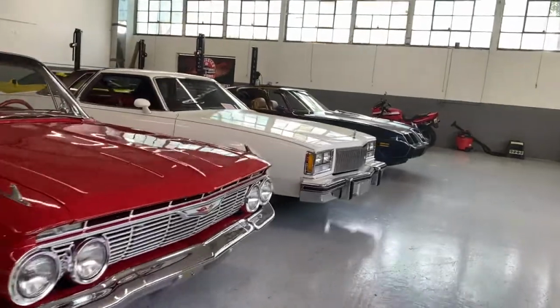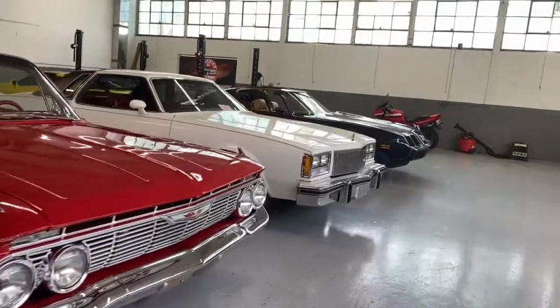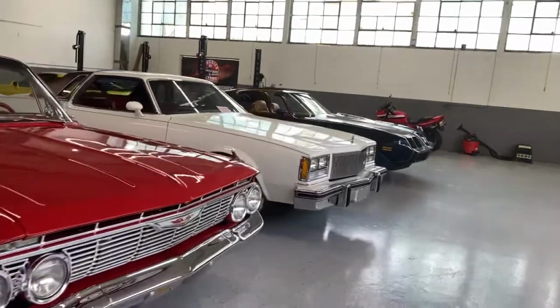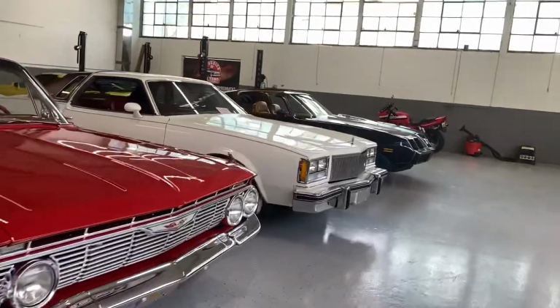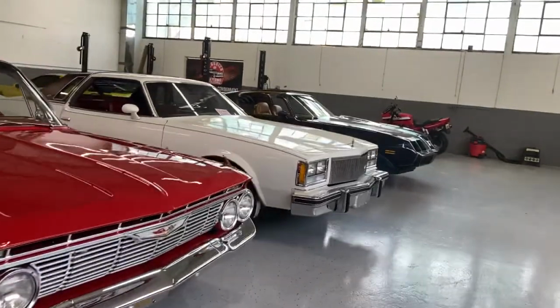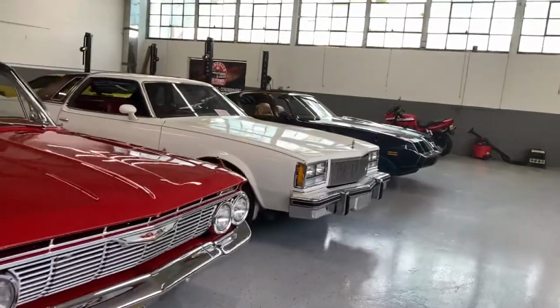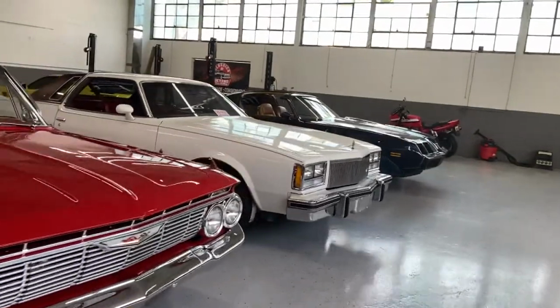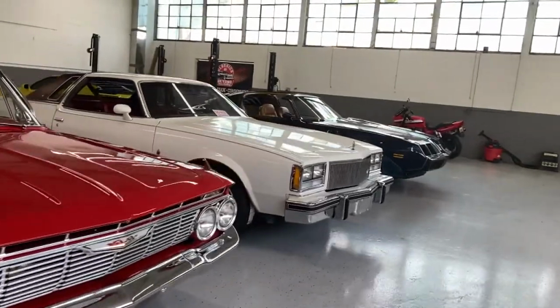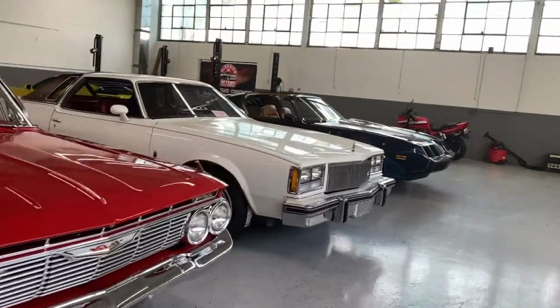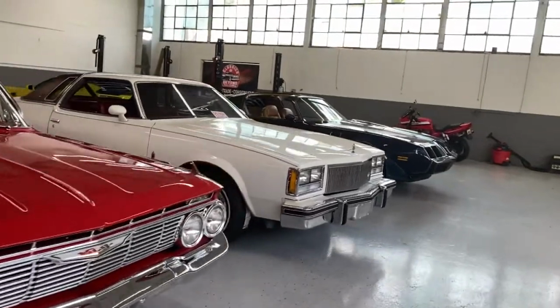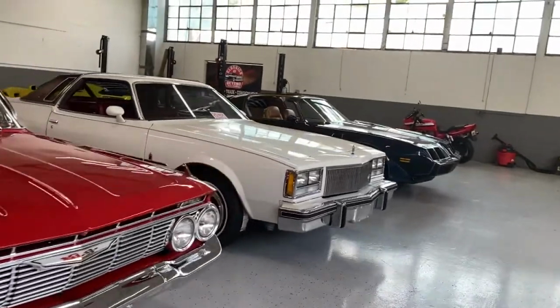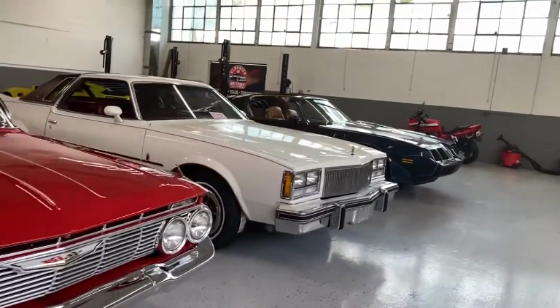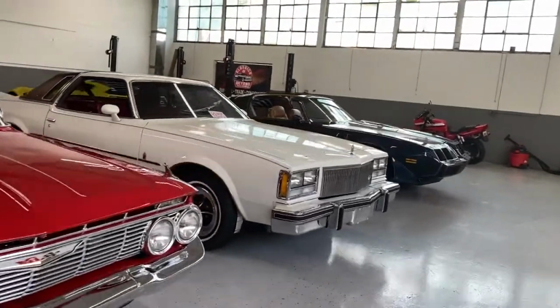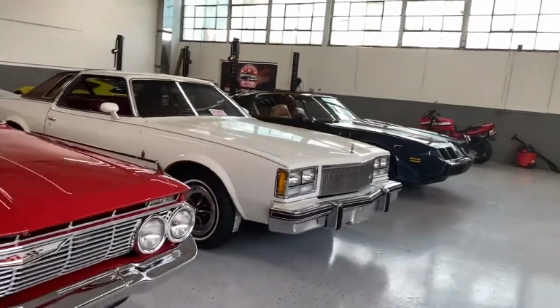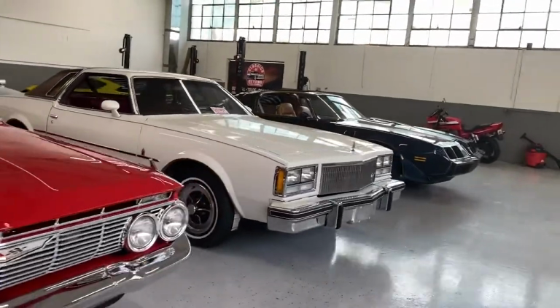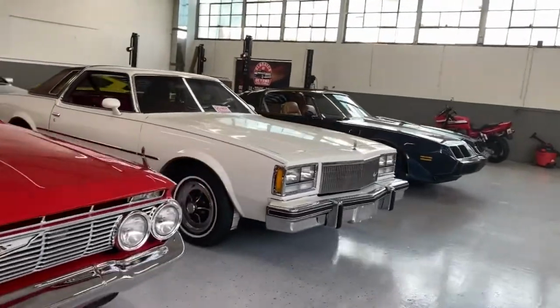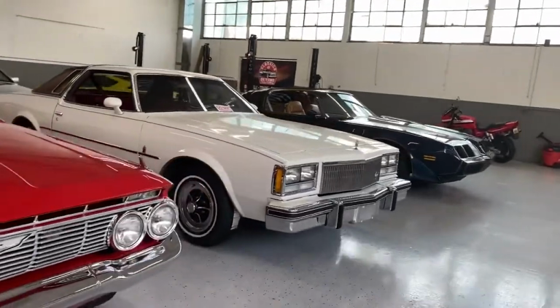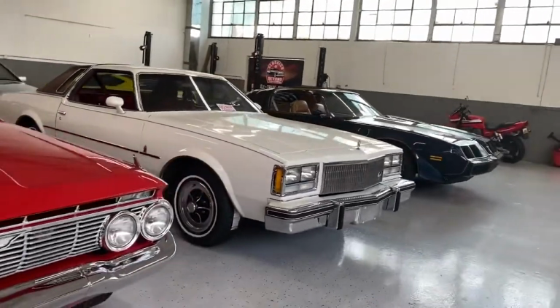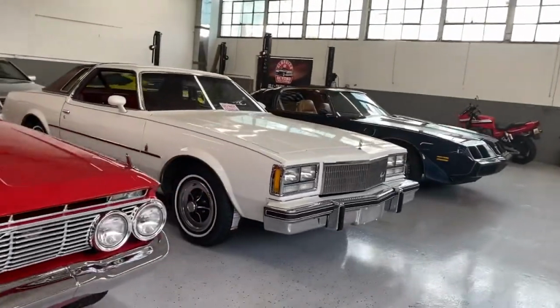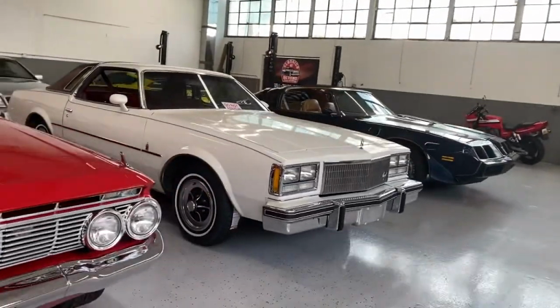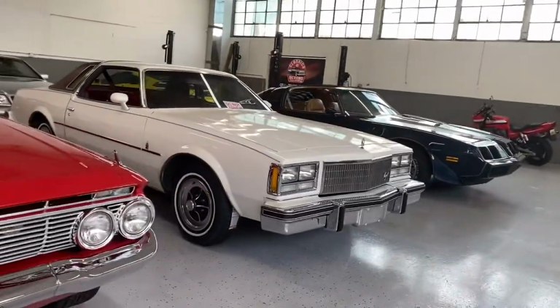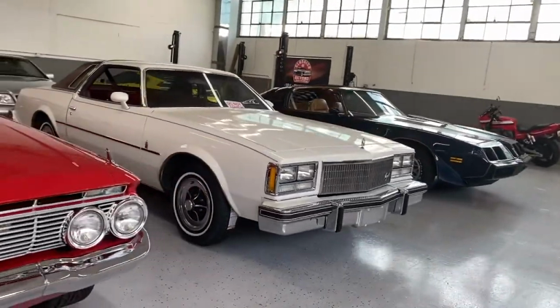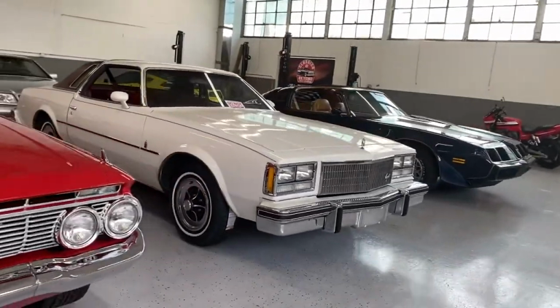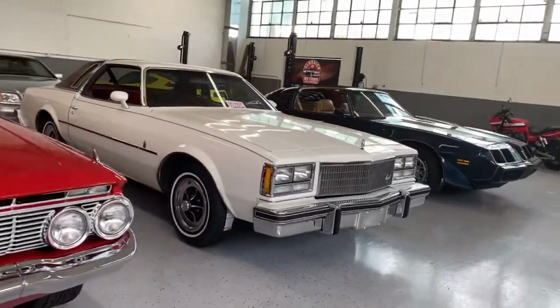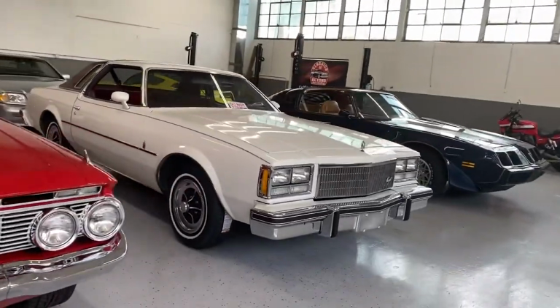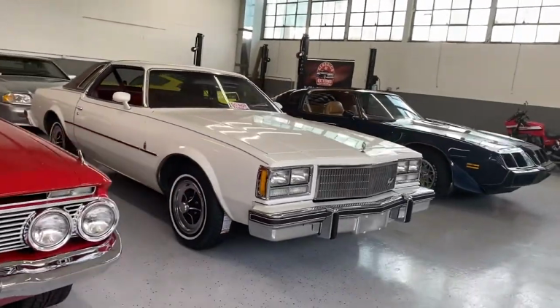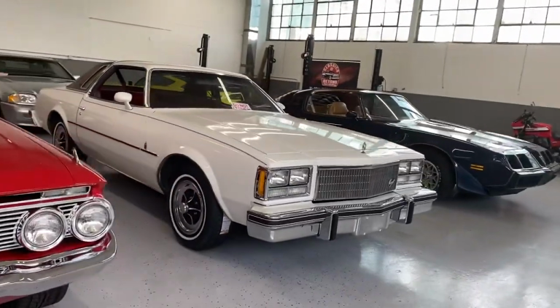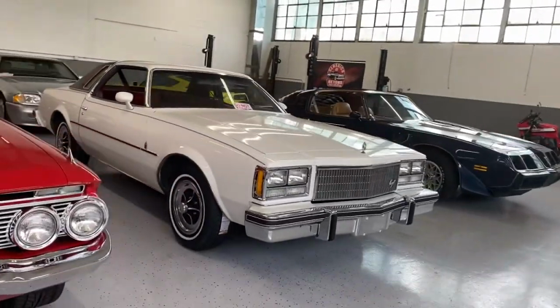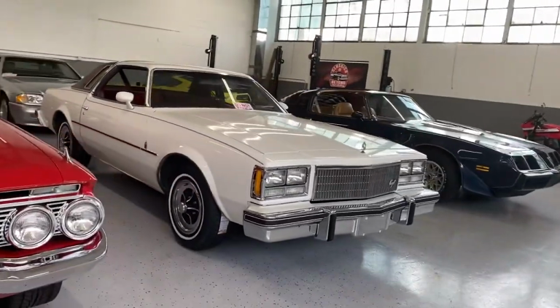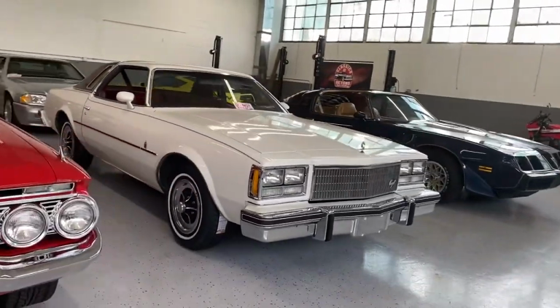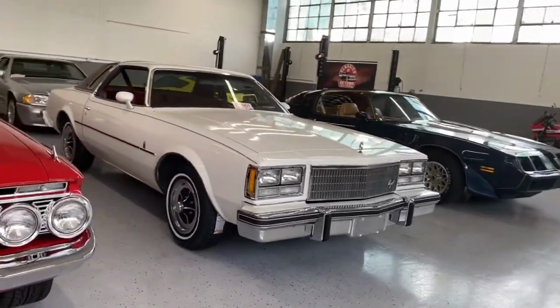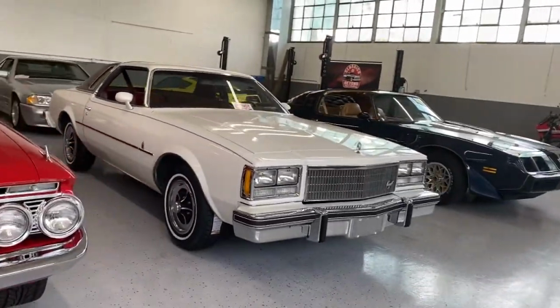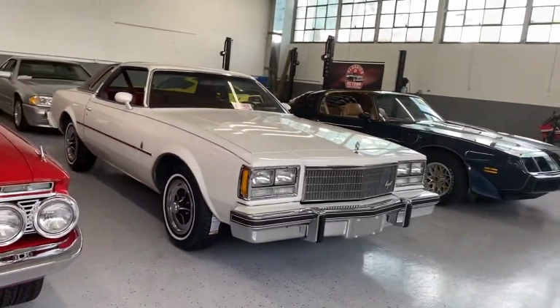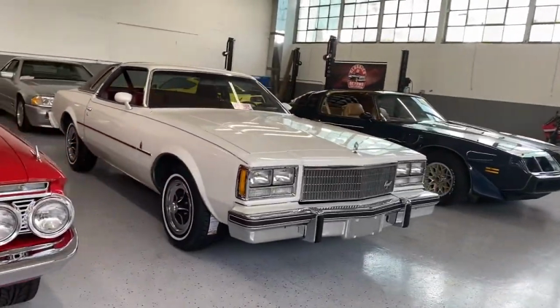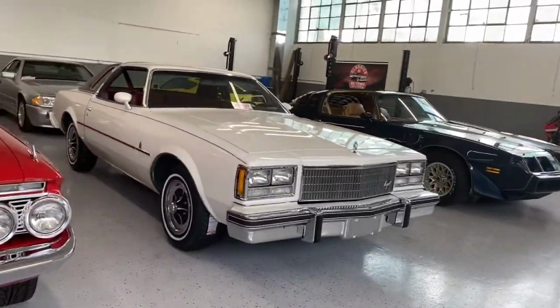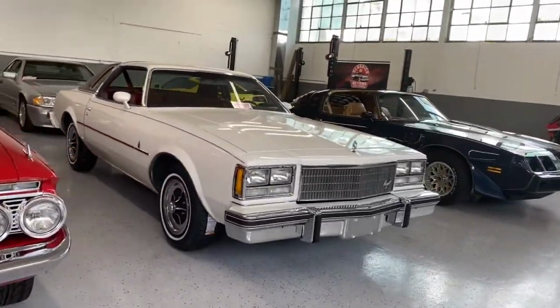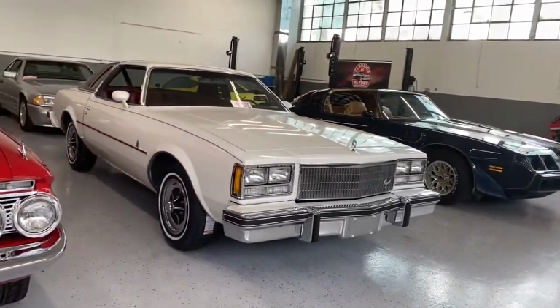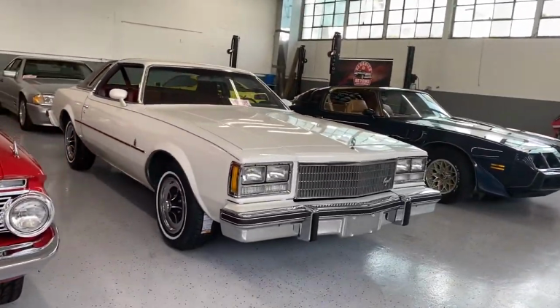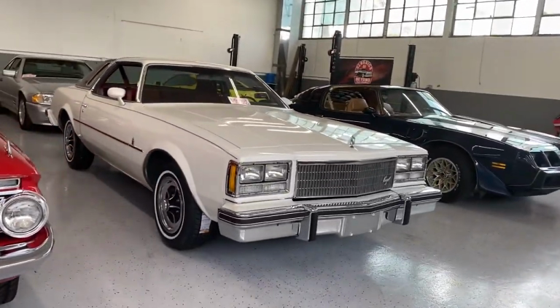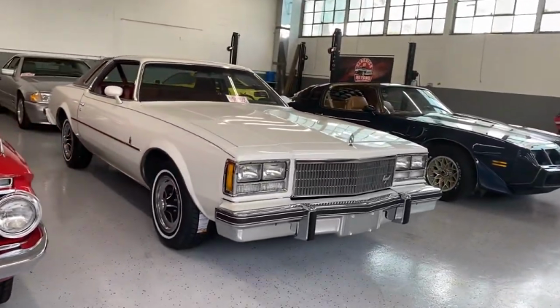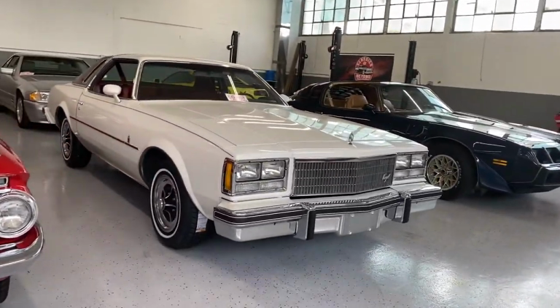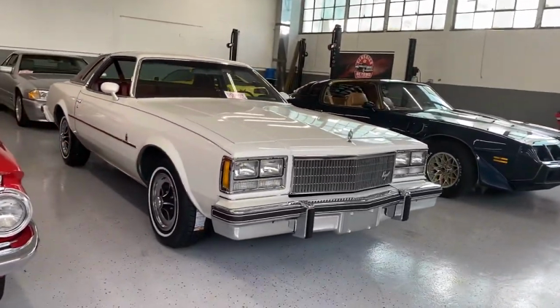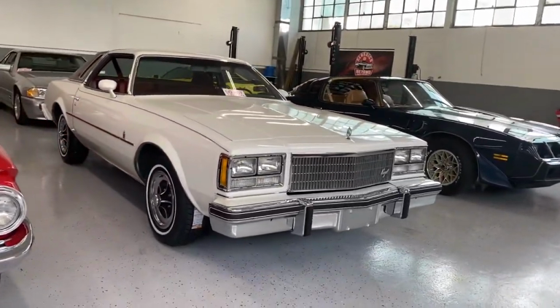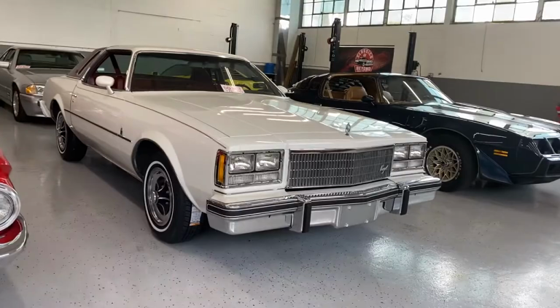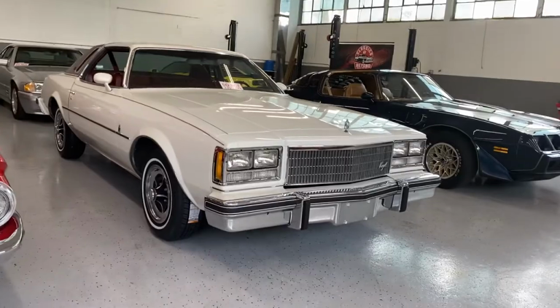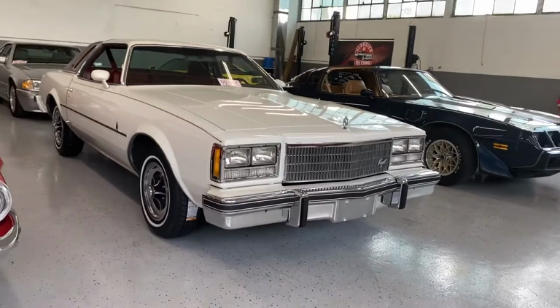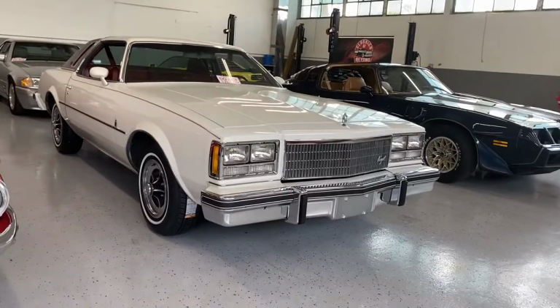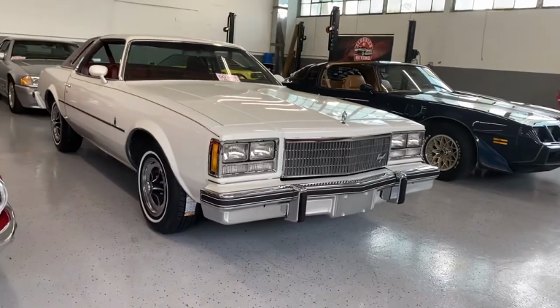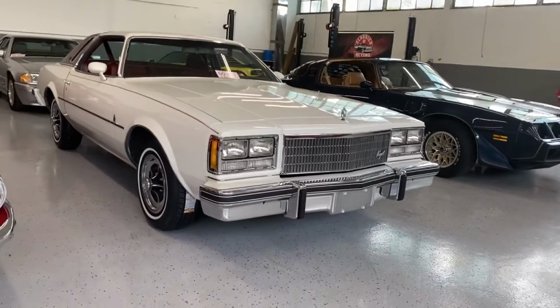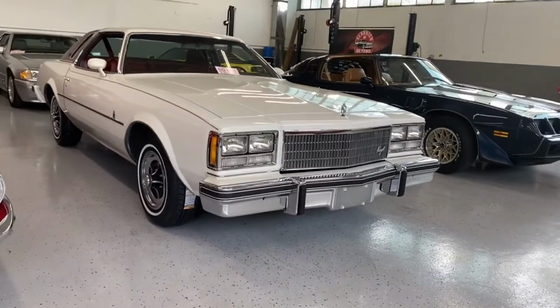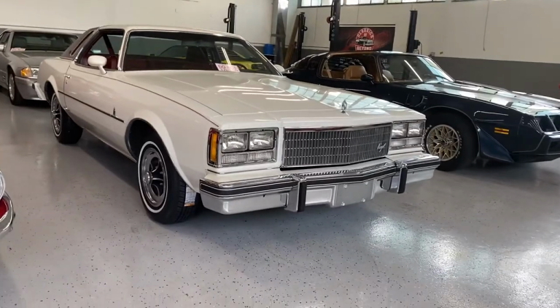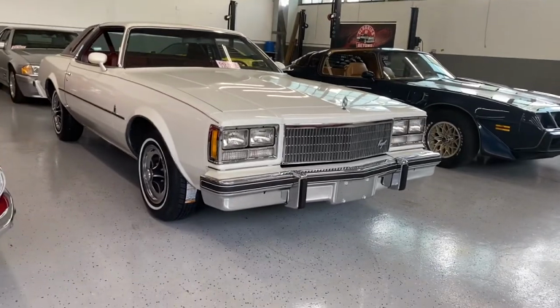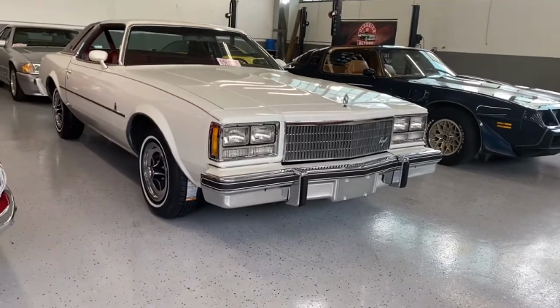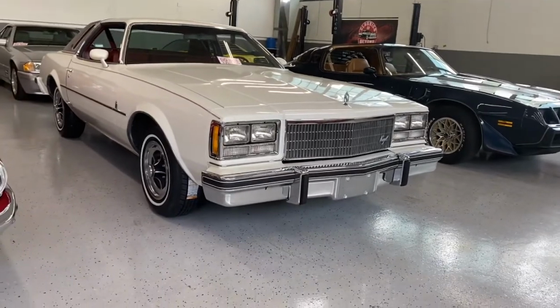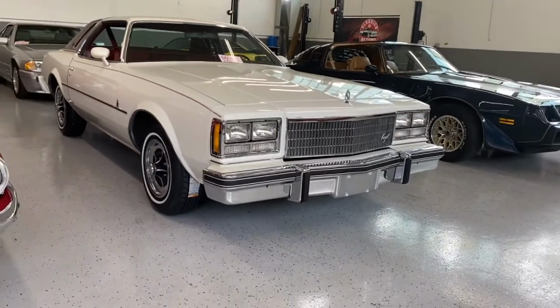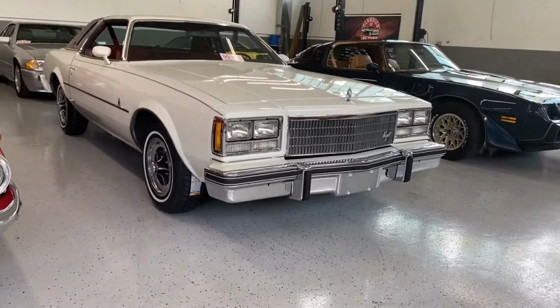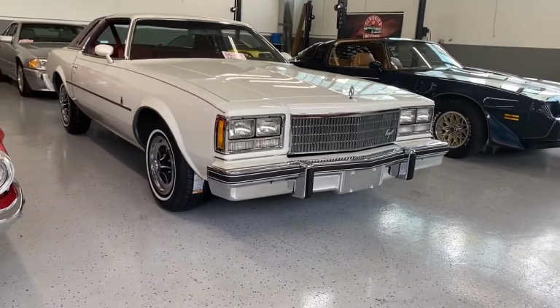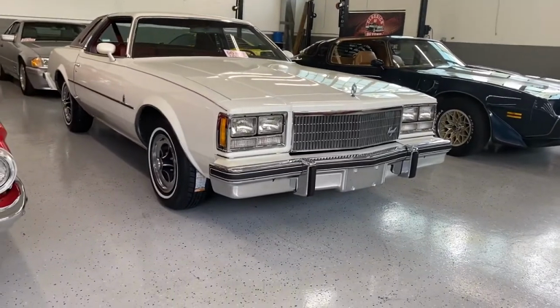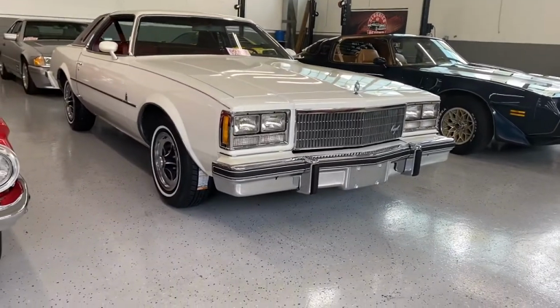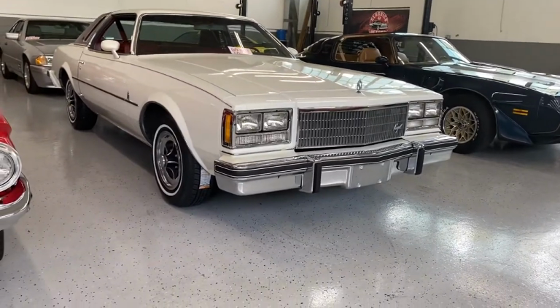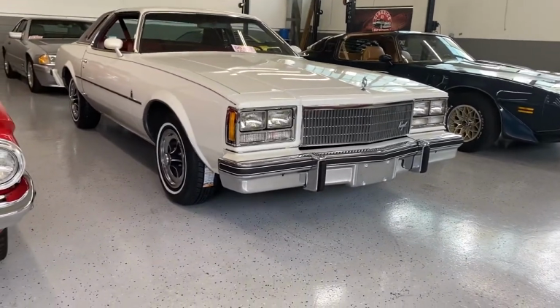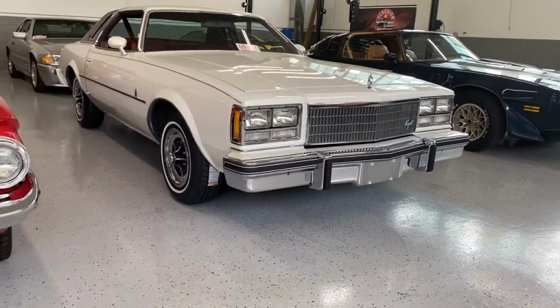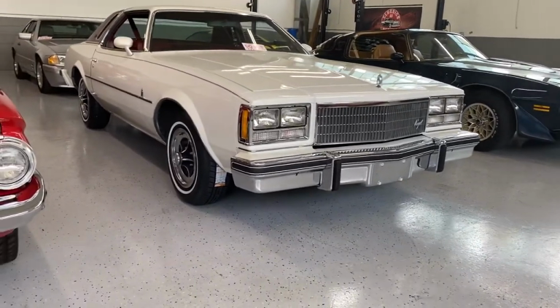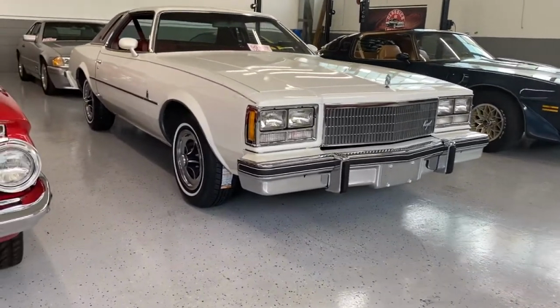All right, today we're going to take a look at this gorgeous Buick Regal. Beautiful, beautiful survivor car.